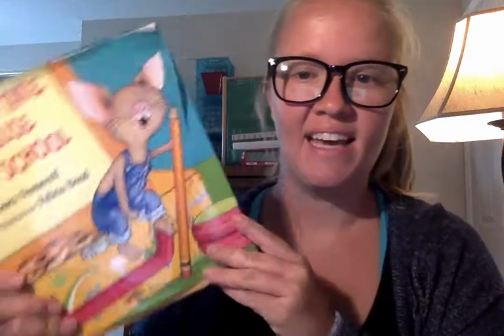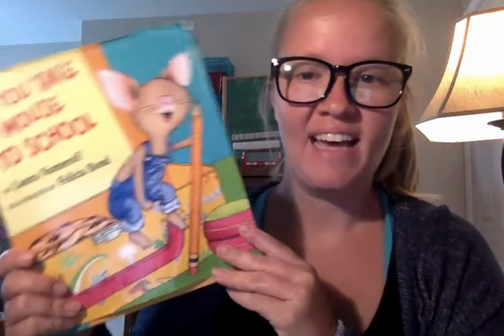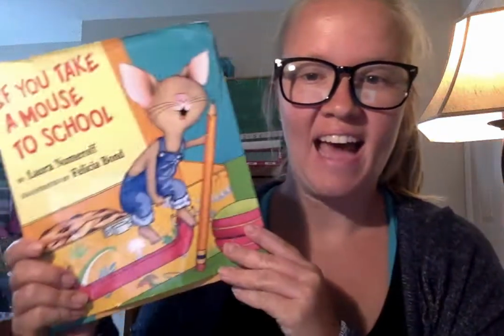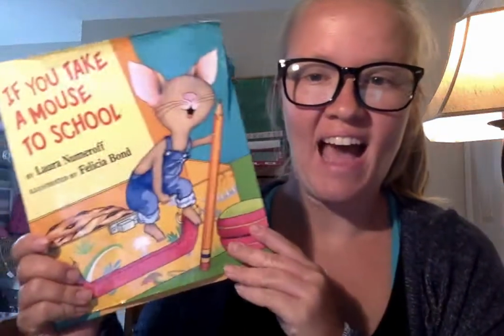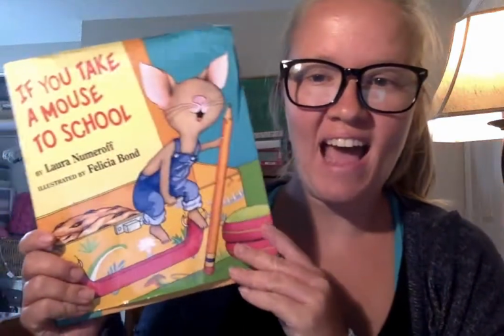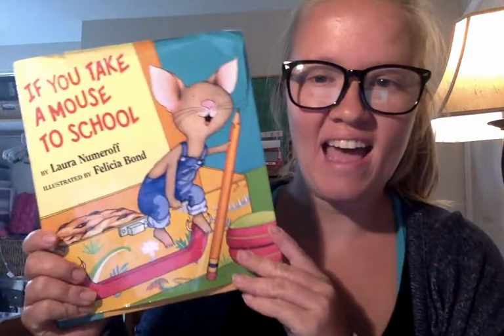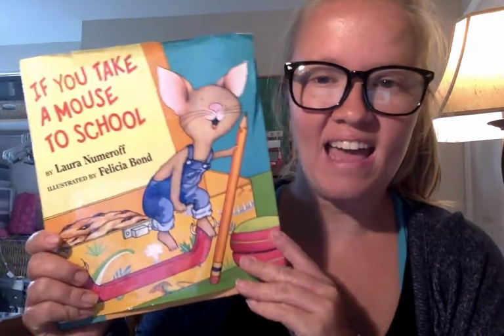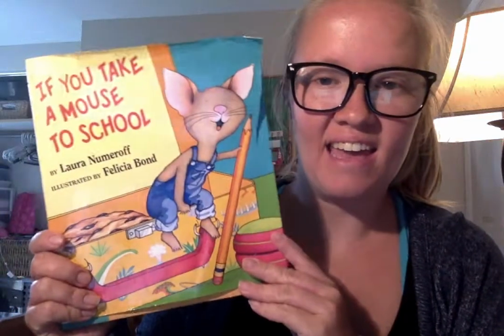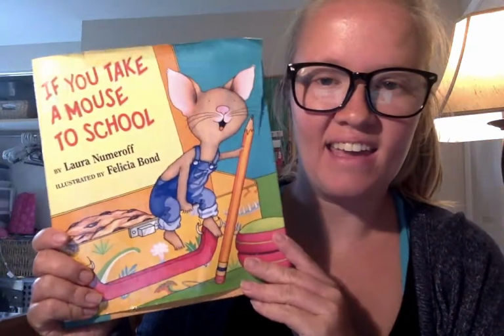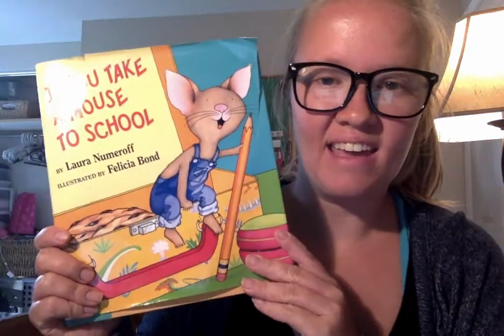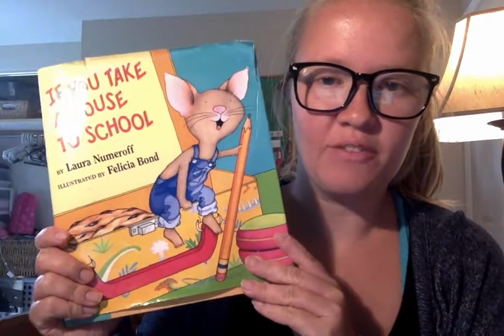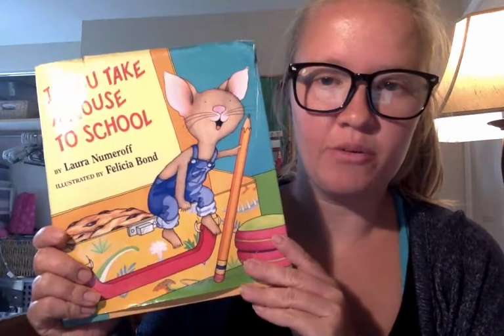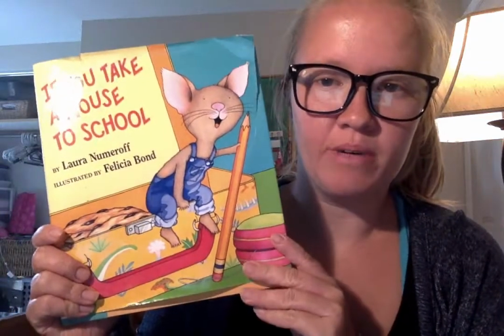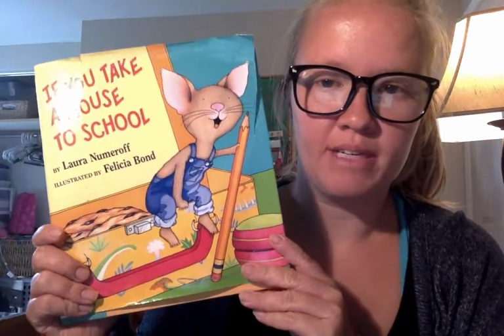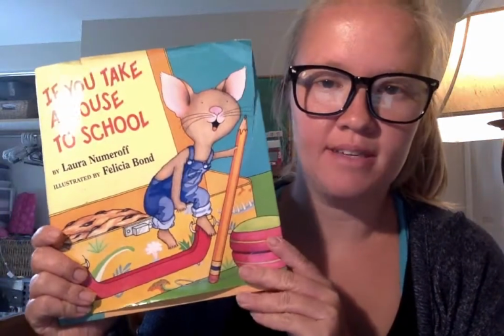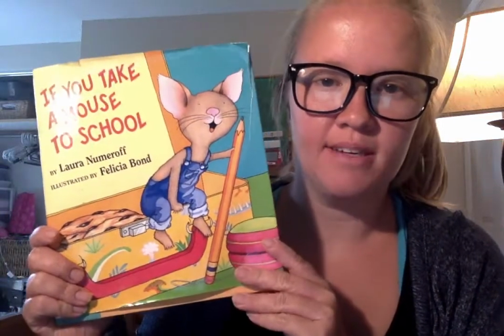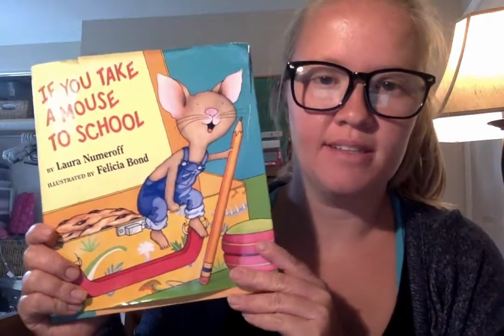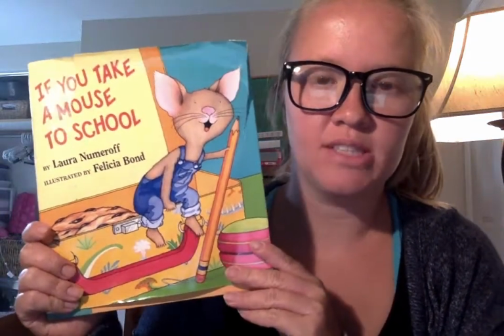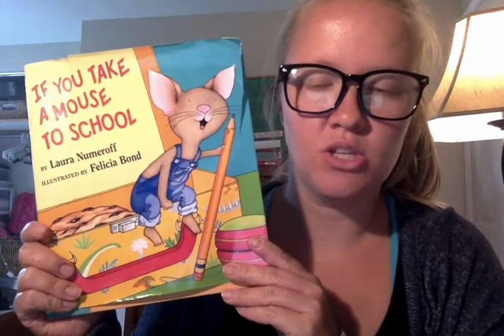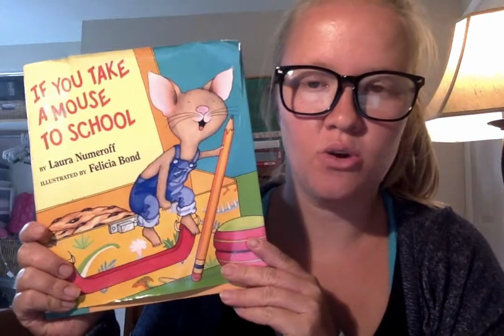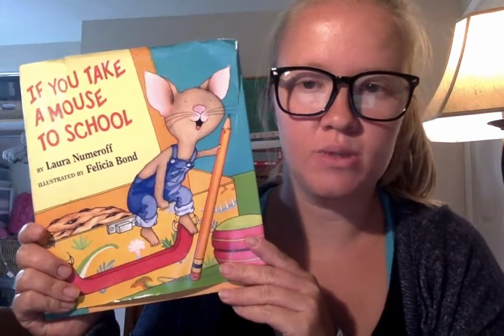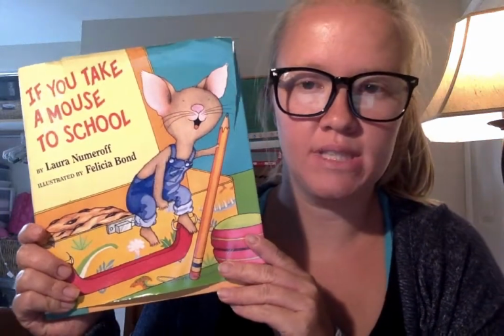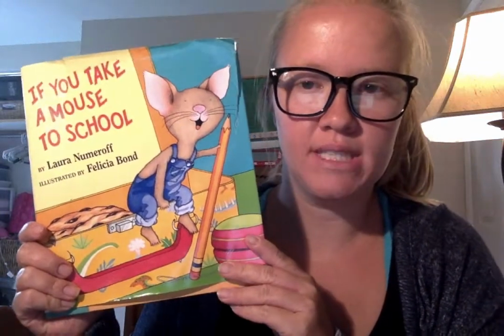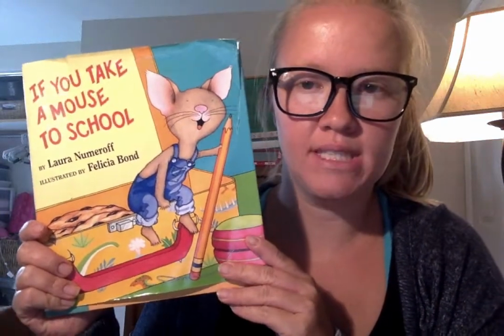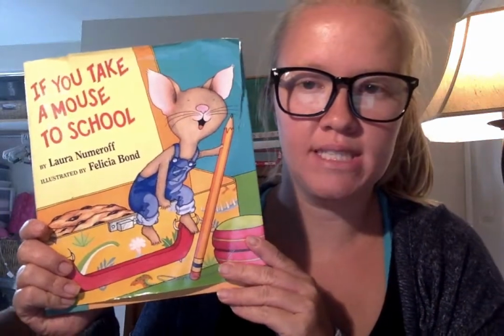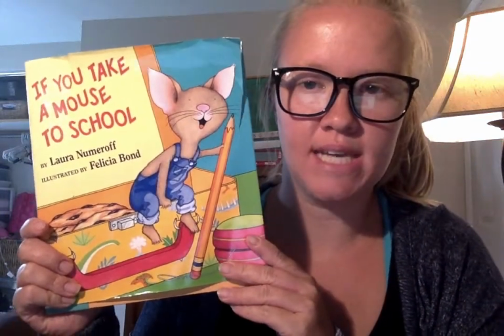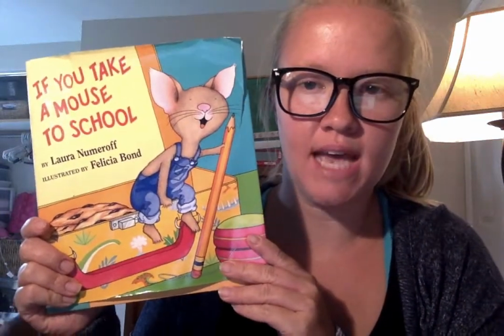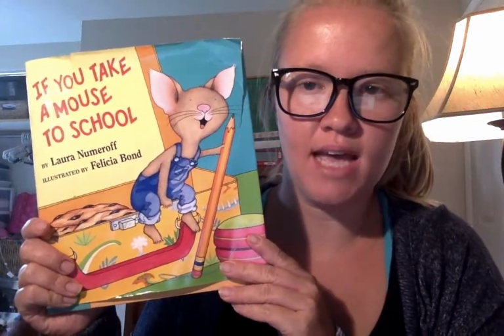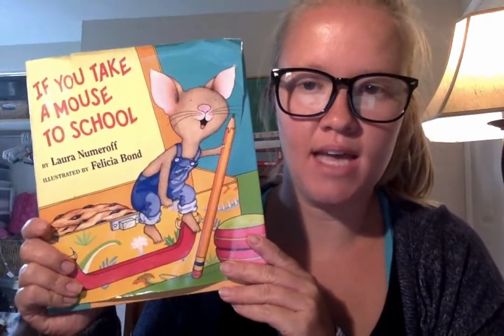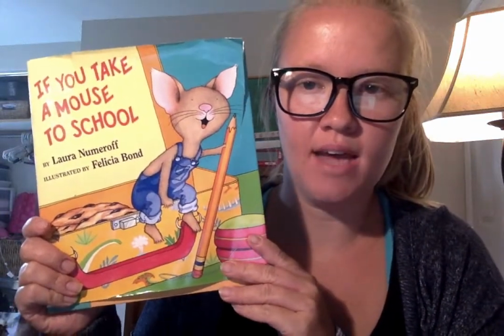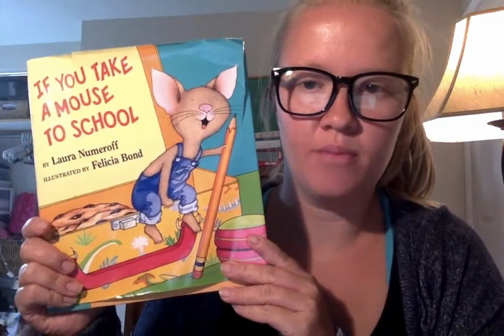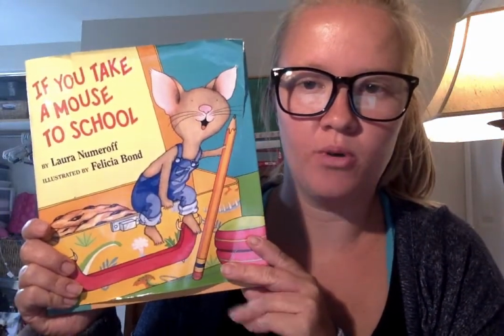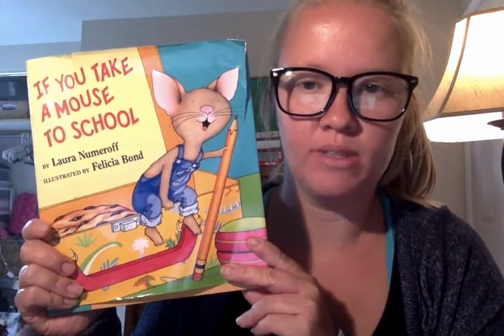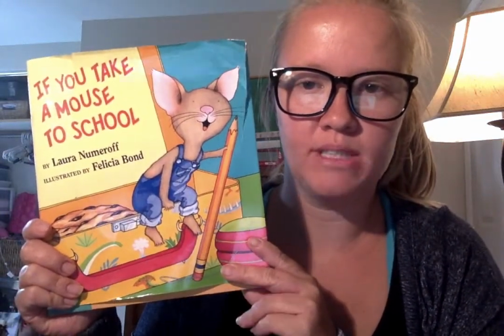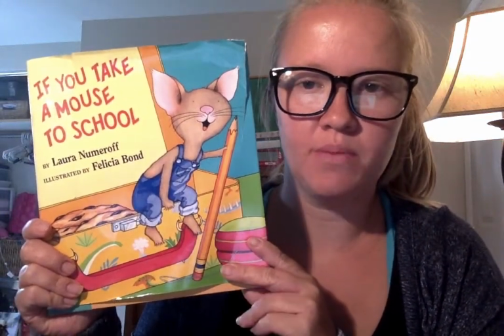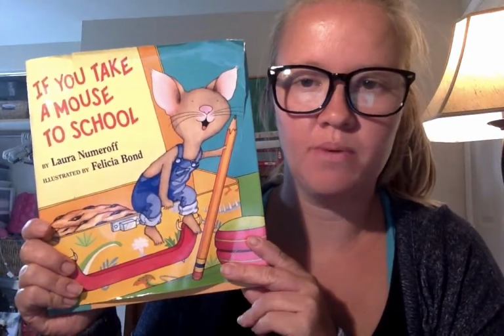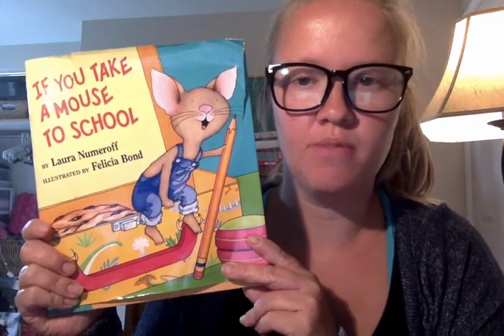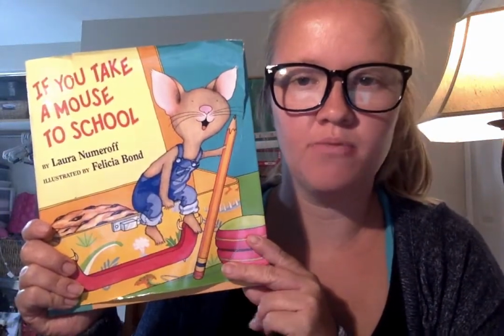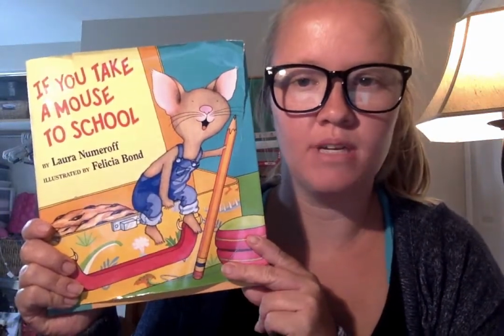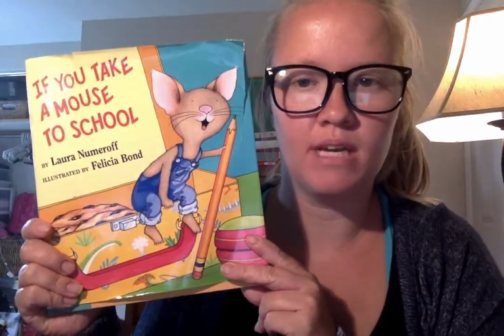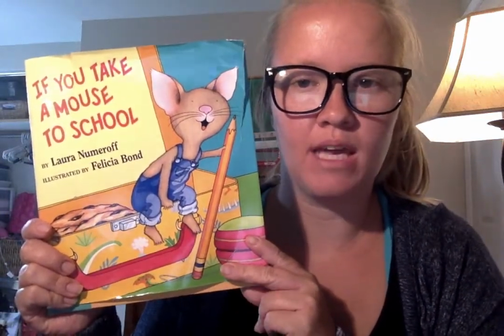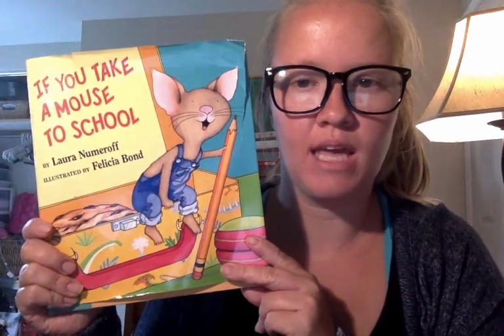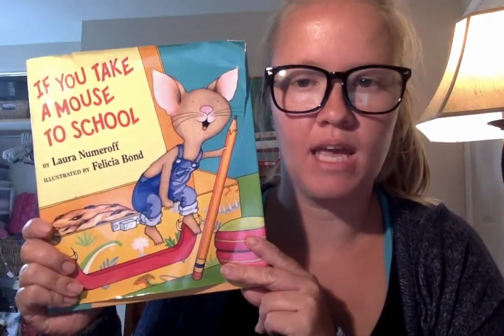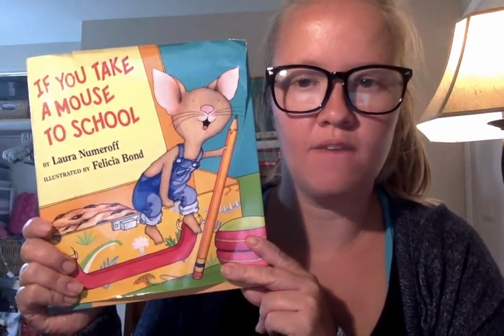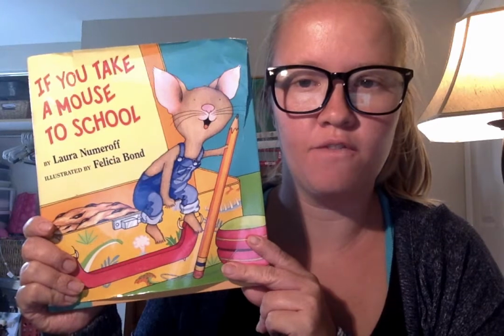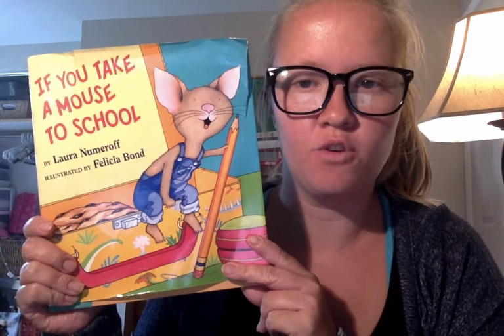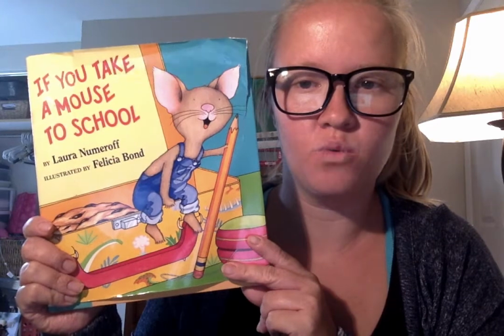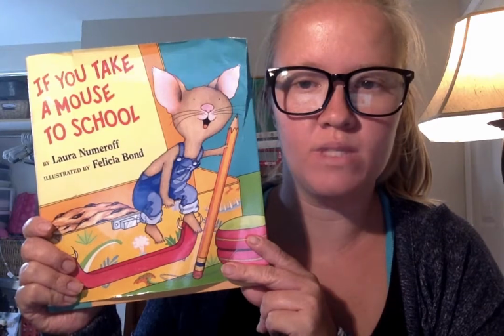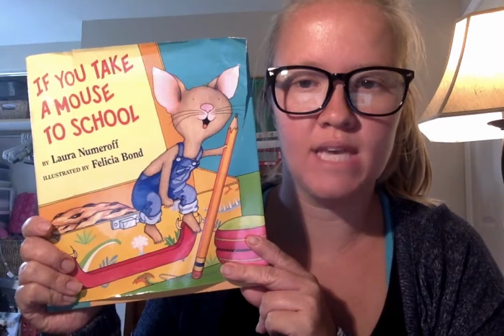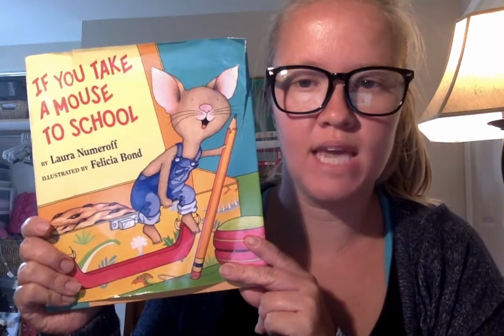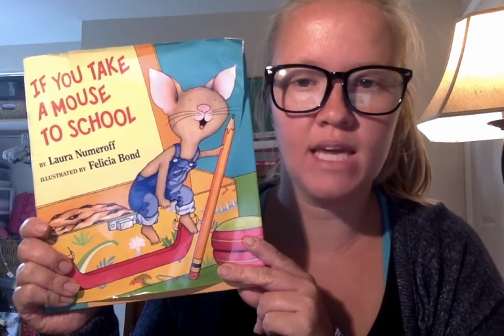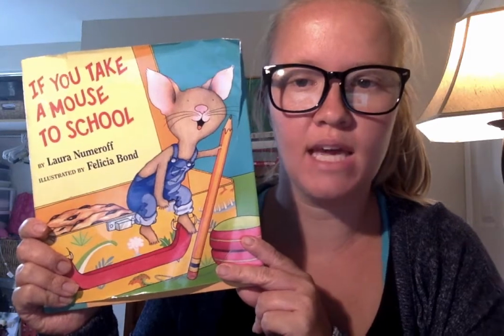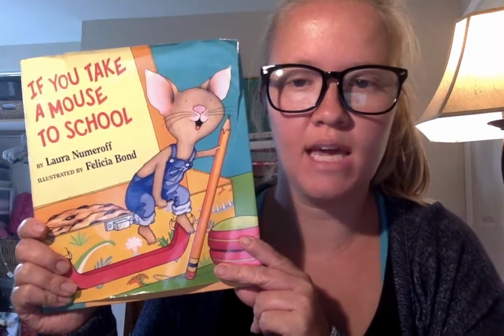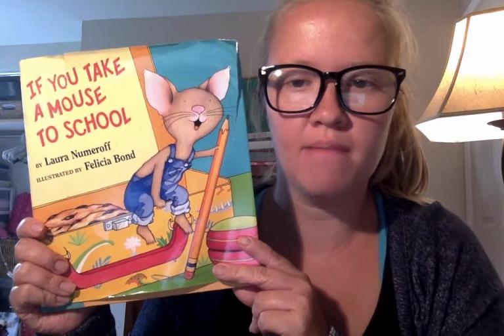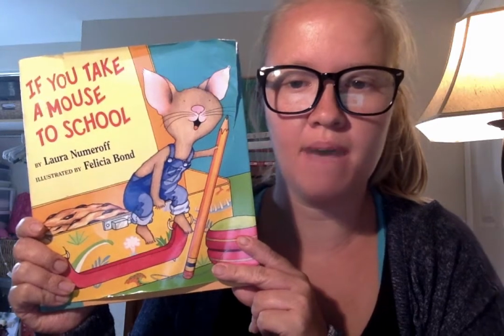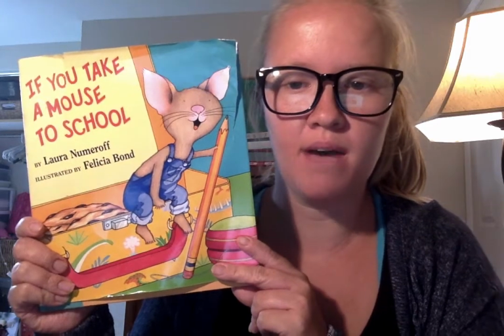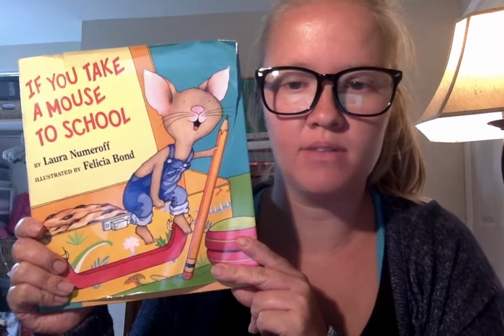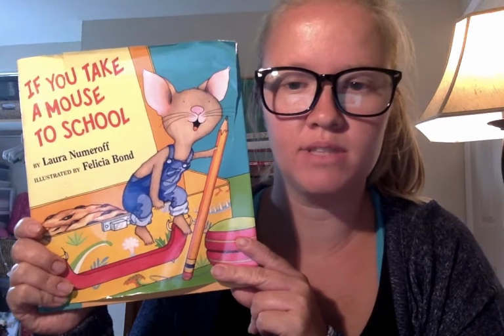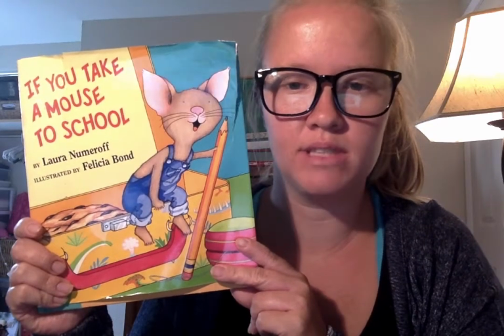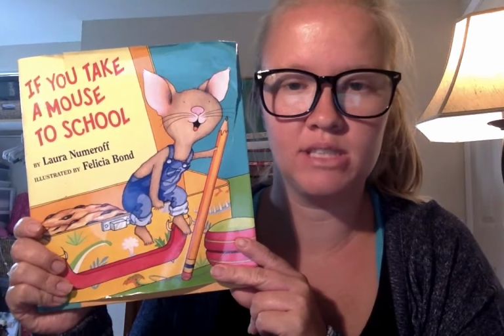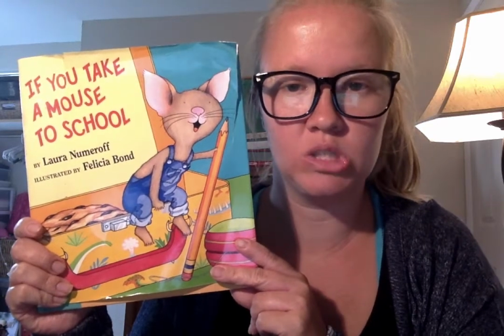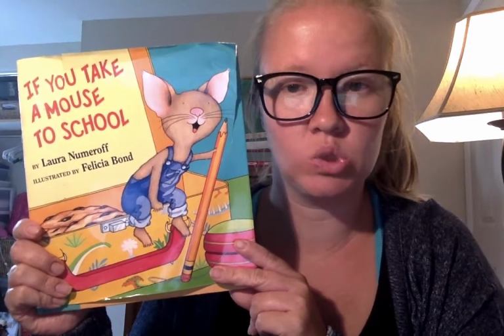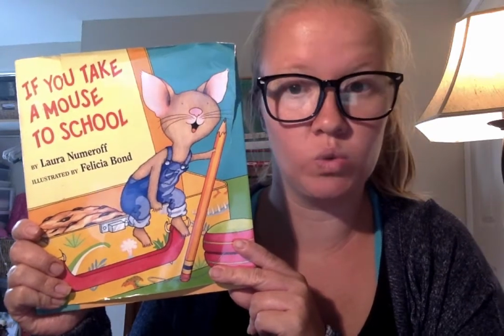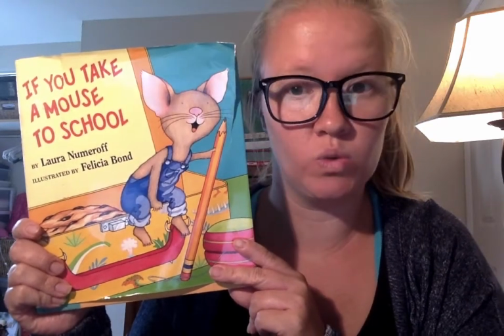Hi, everybody. Today I'm going to be reading "If You Take a Mouse to School."